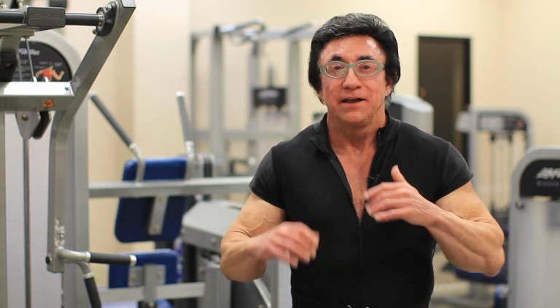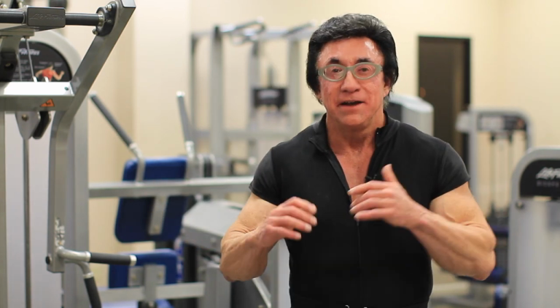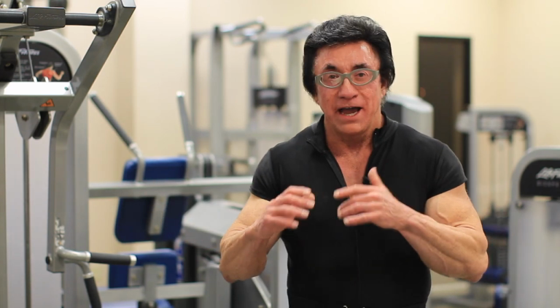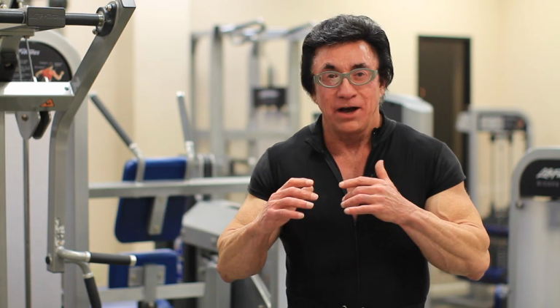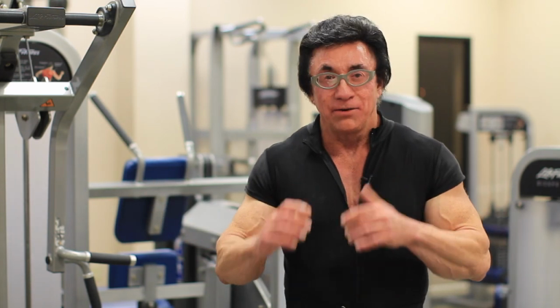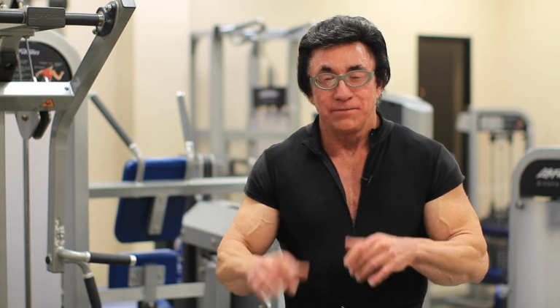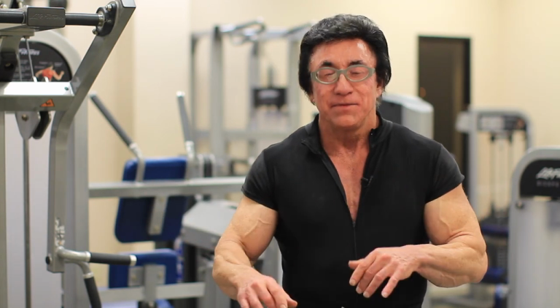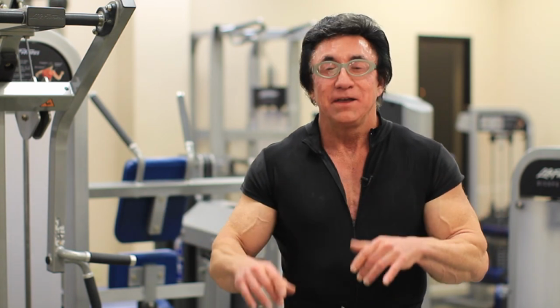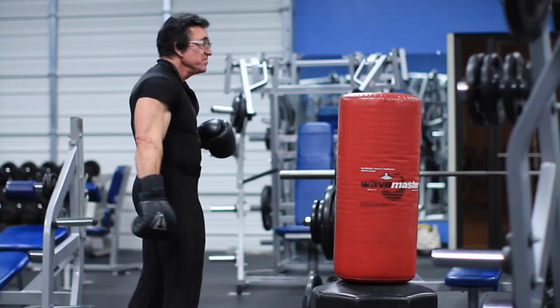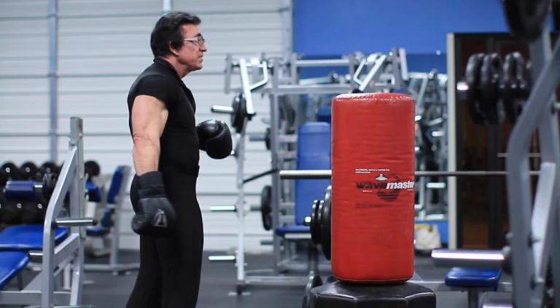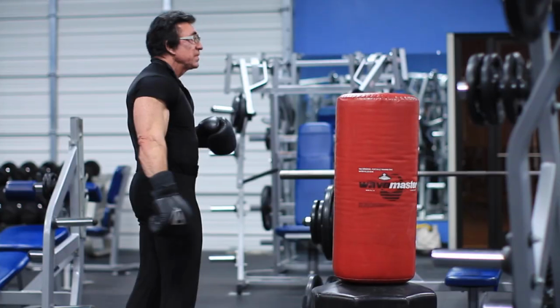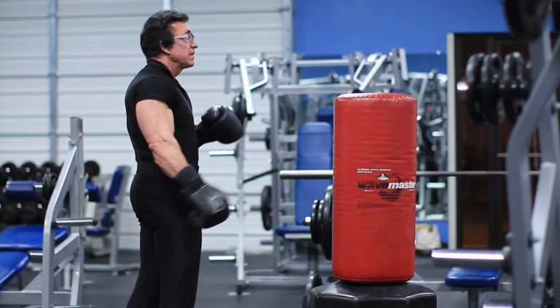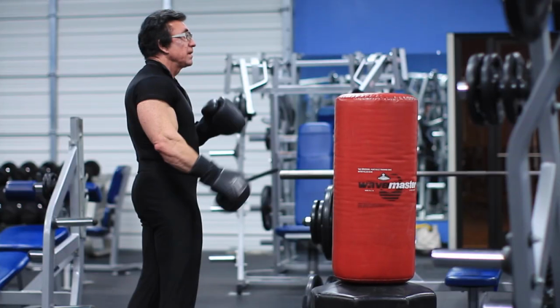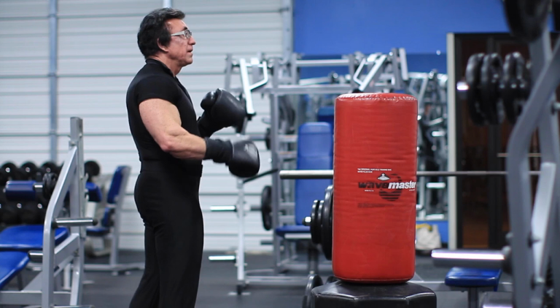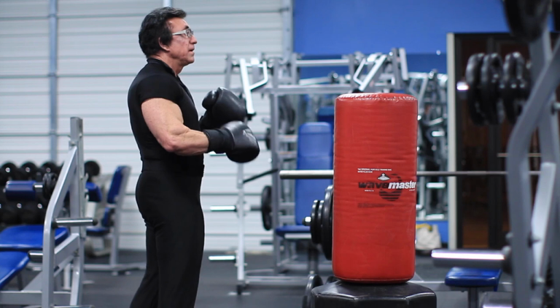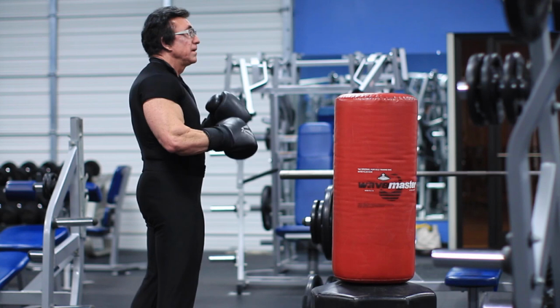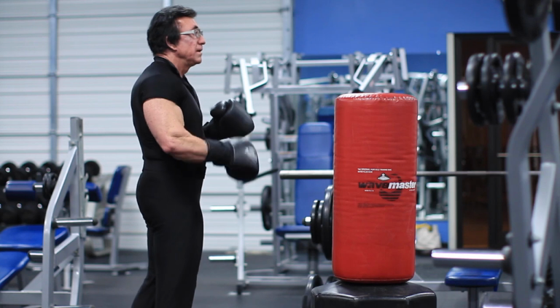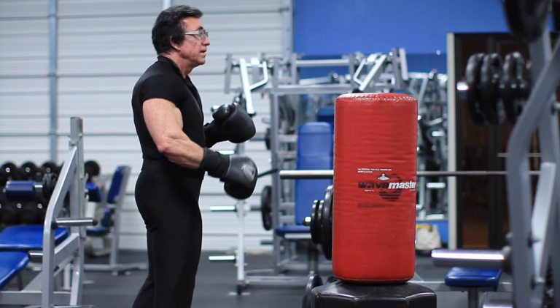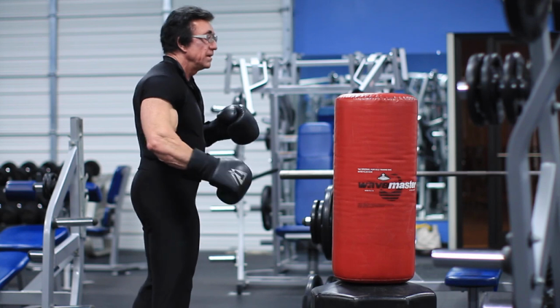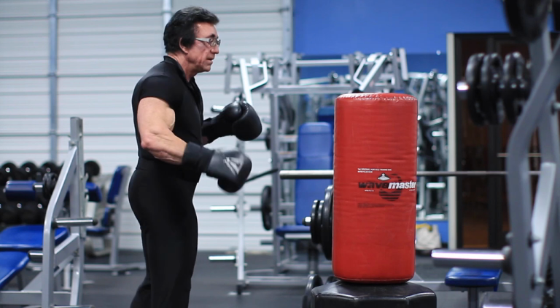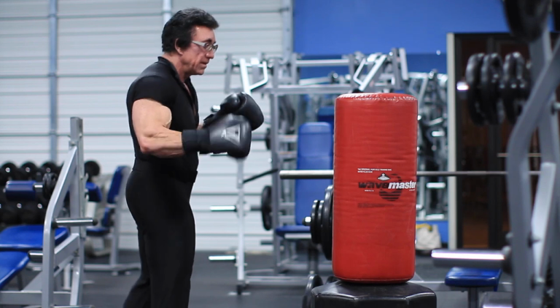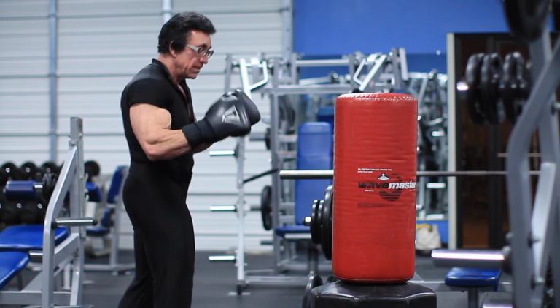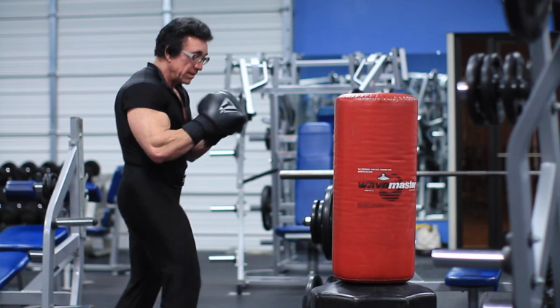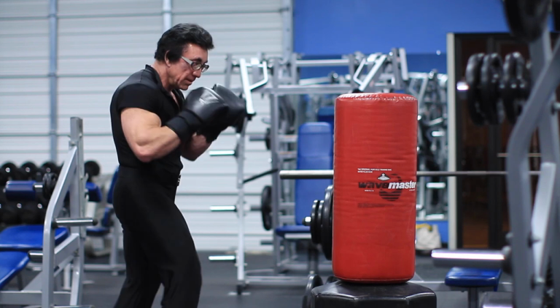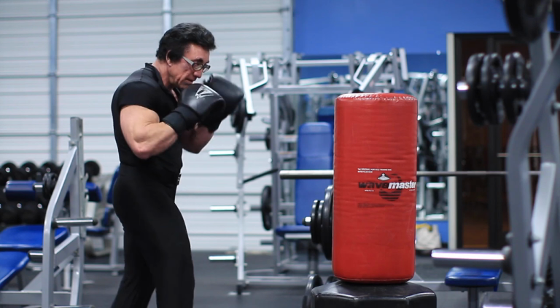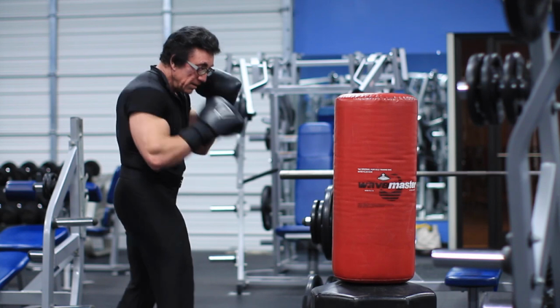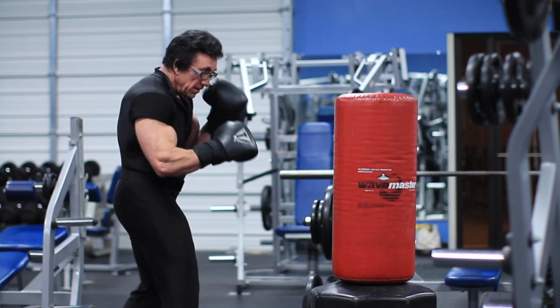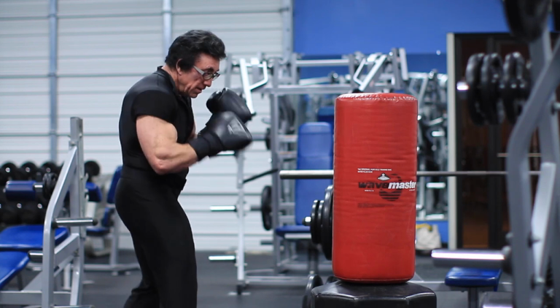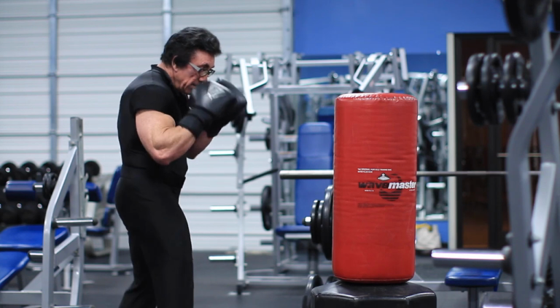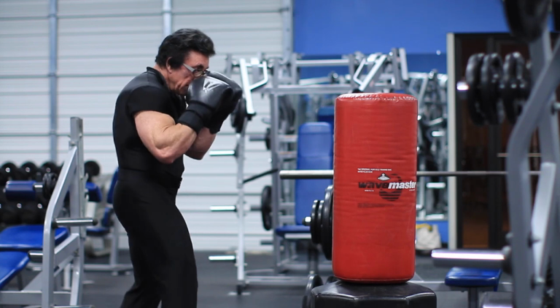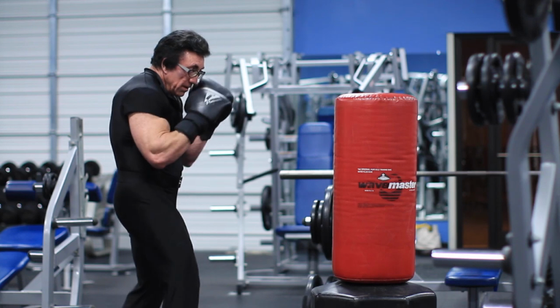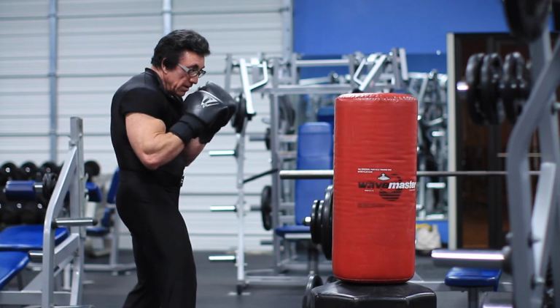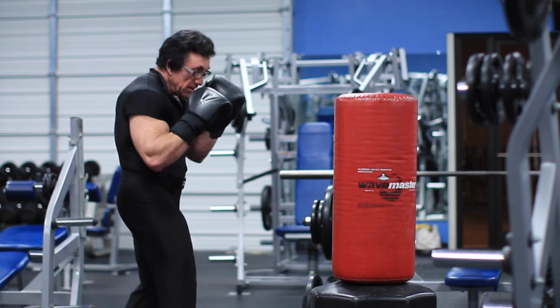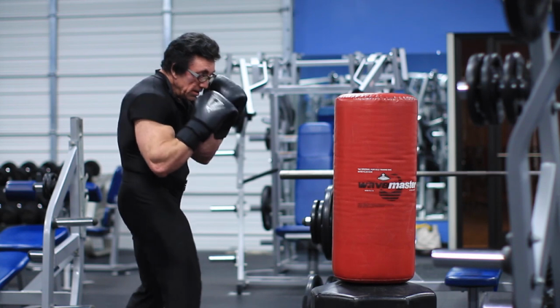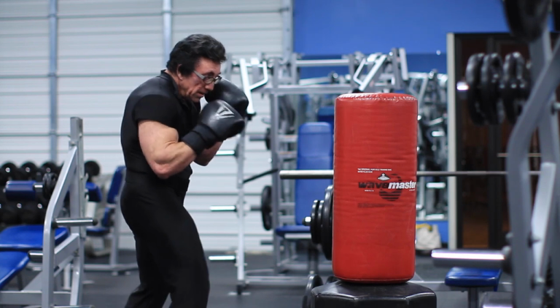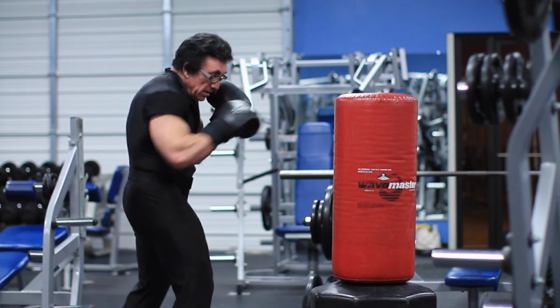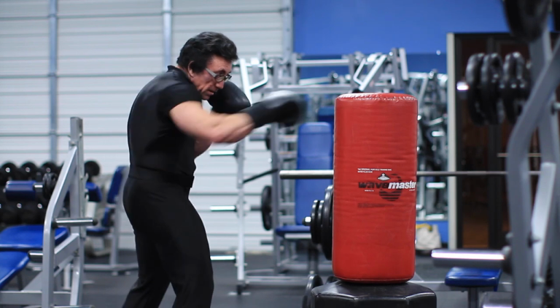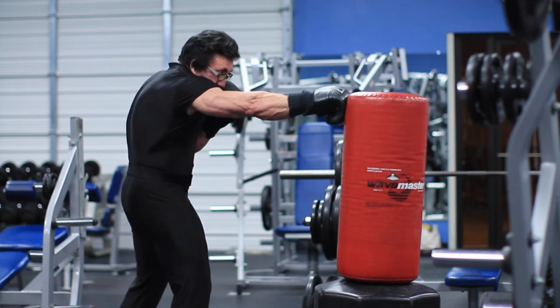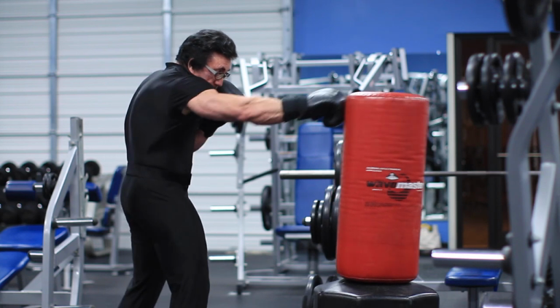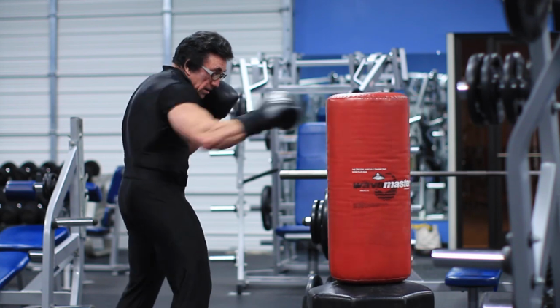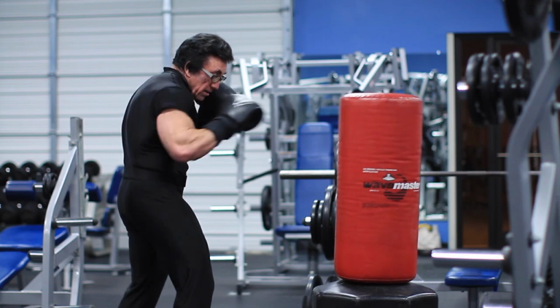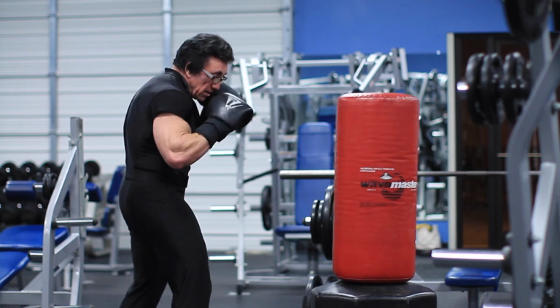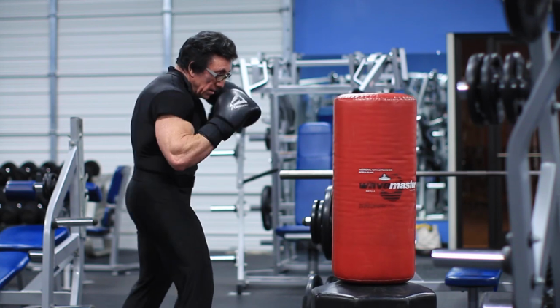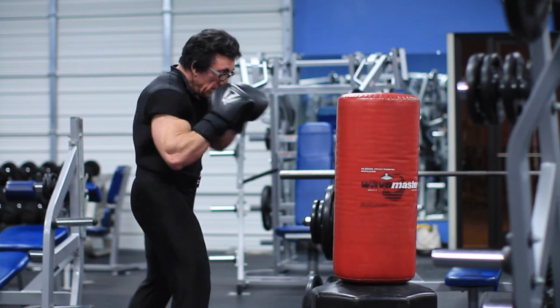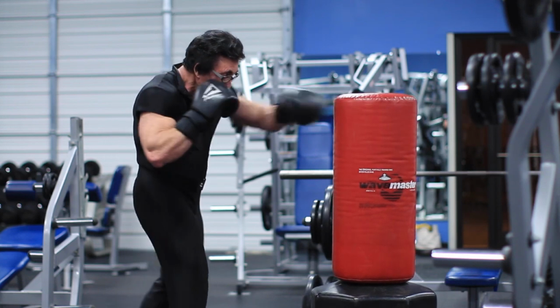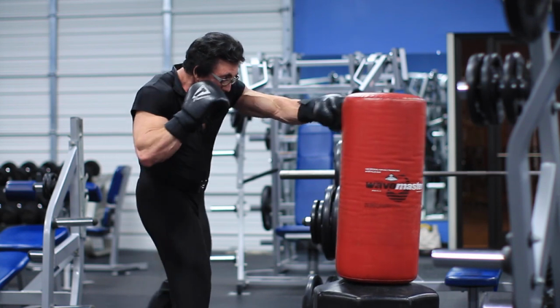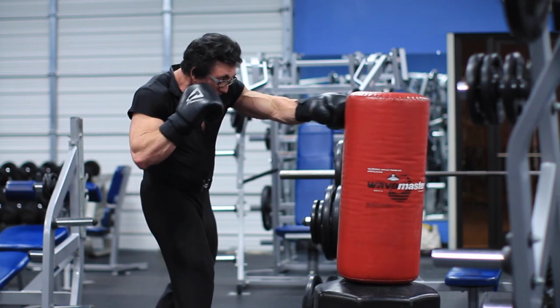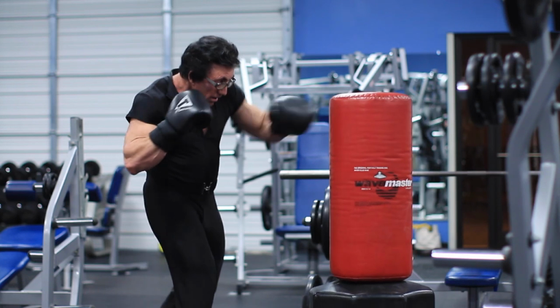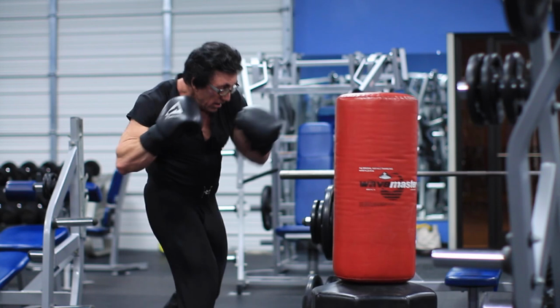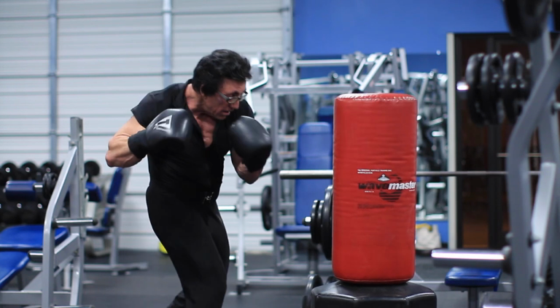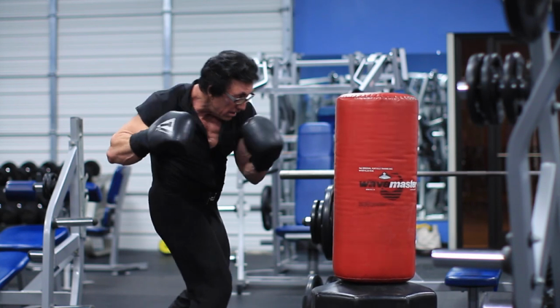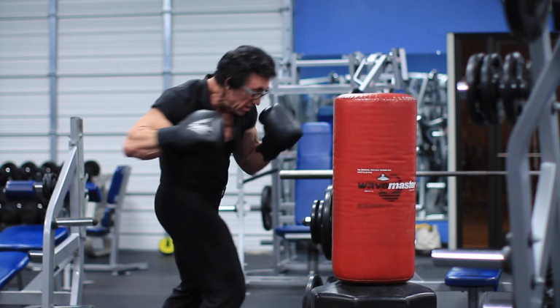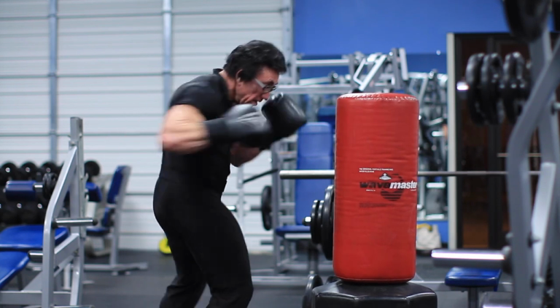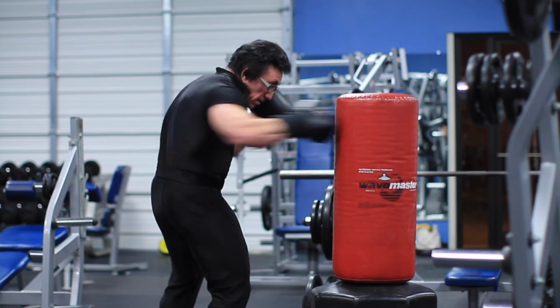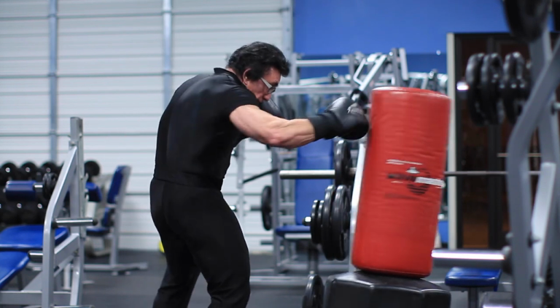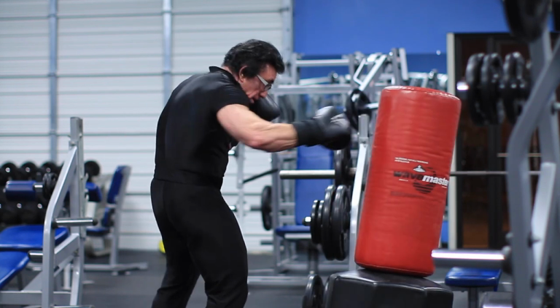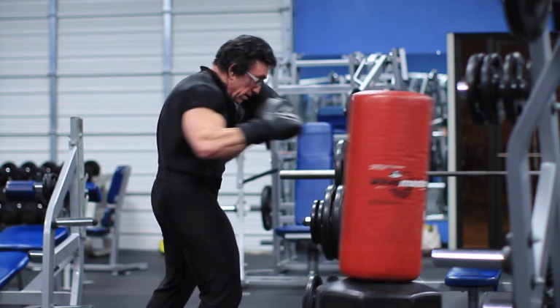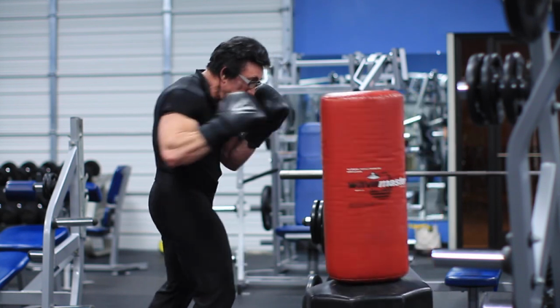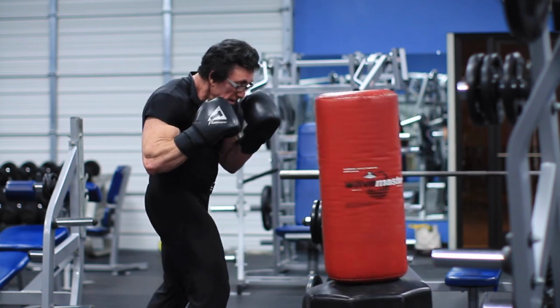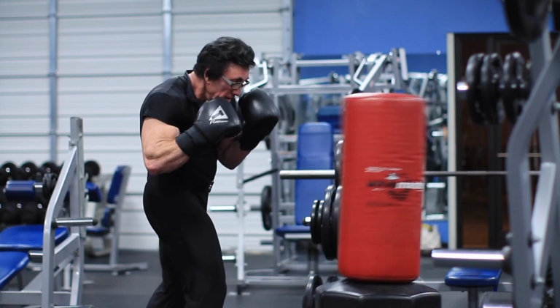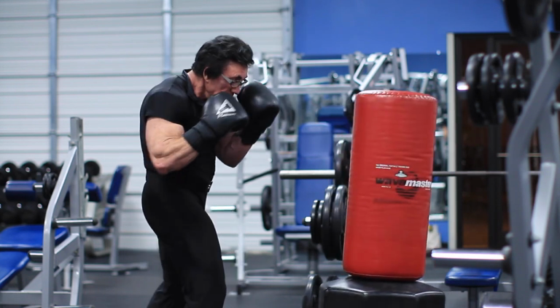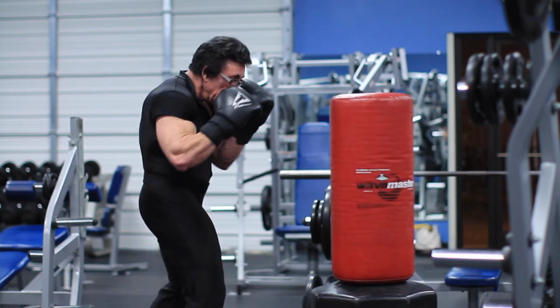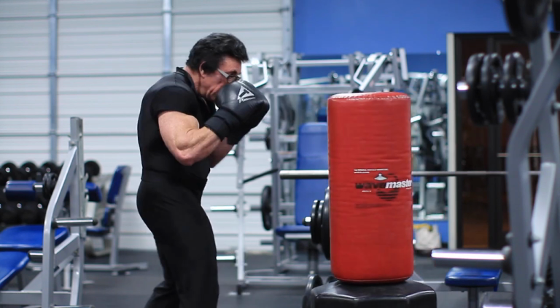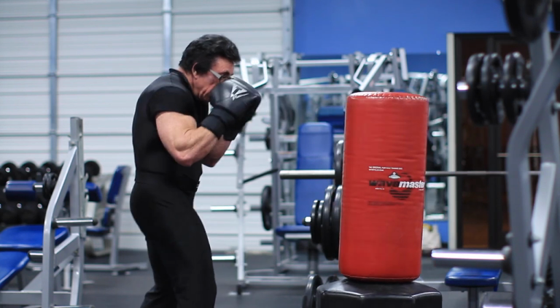Now we begin from a fighting stance — jab, punch, and hook, okay?